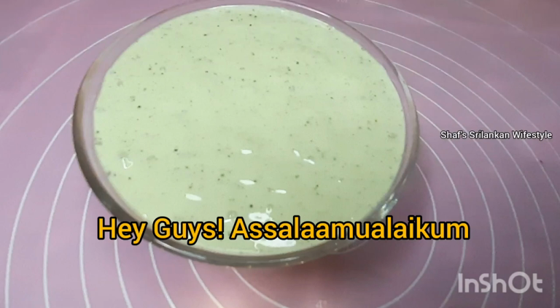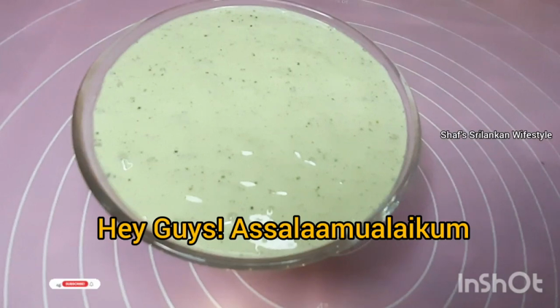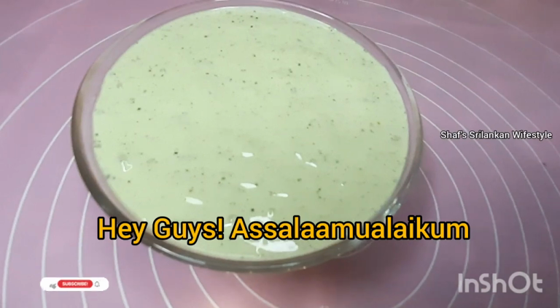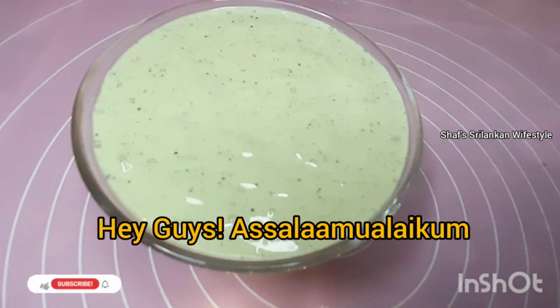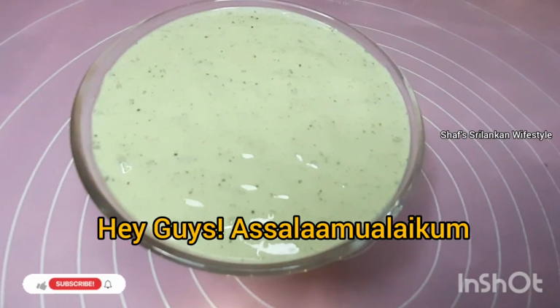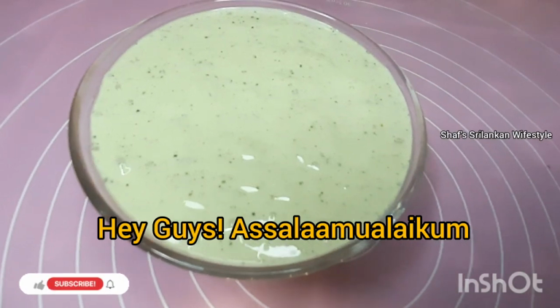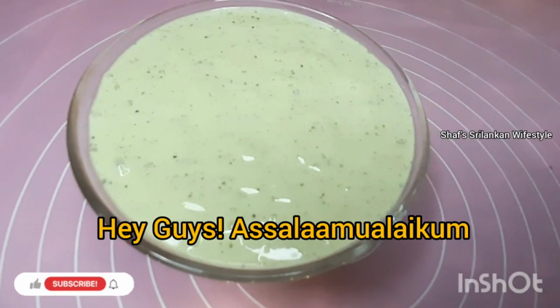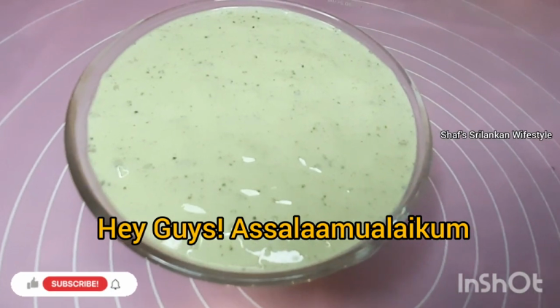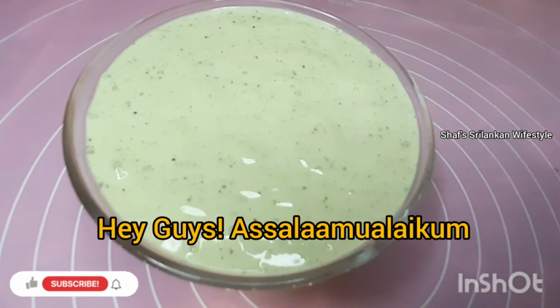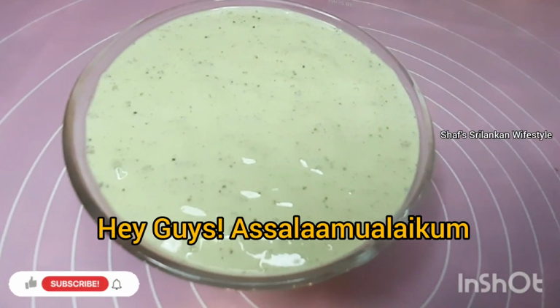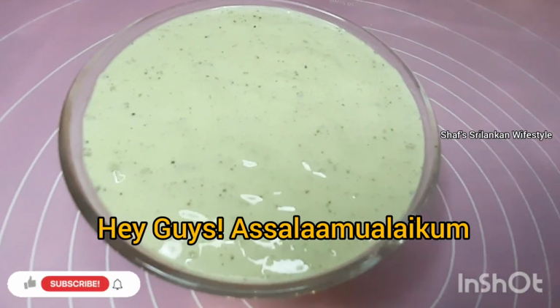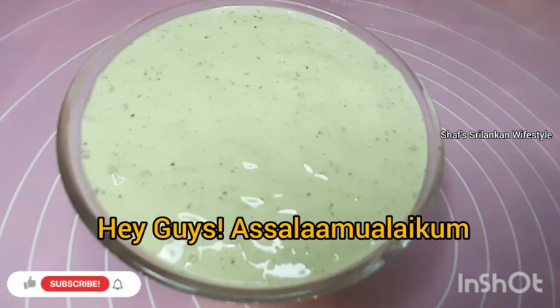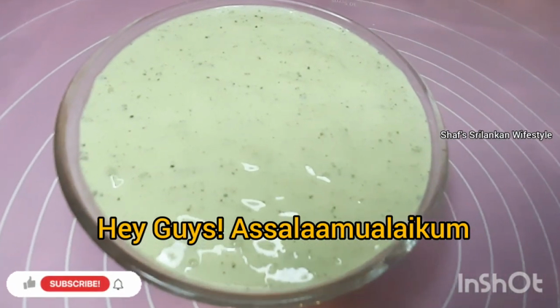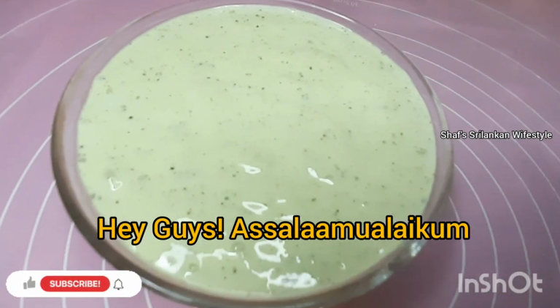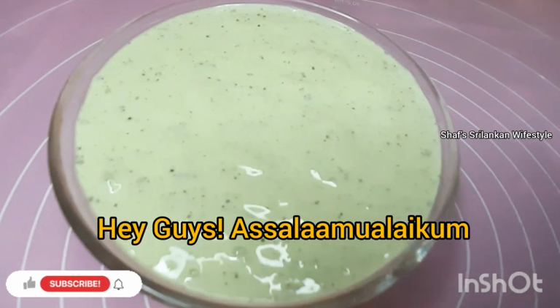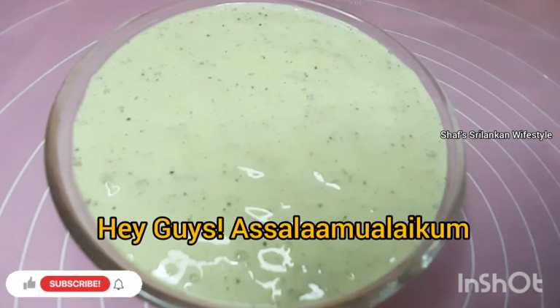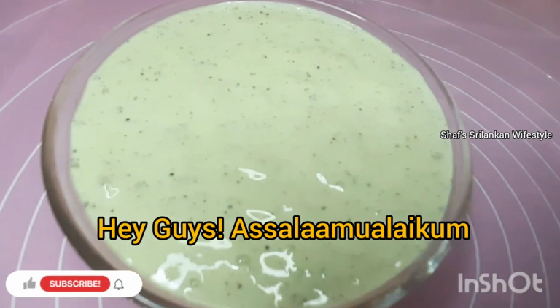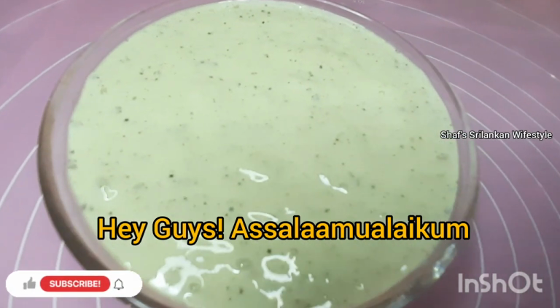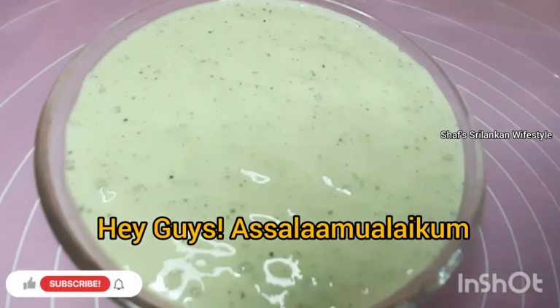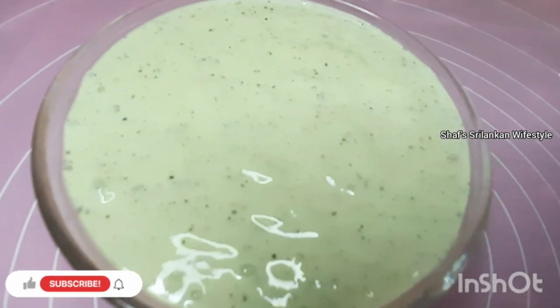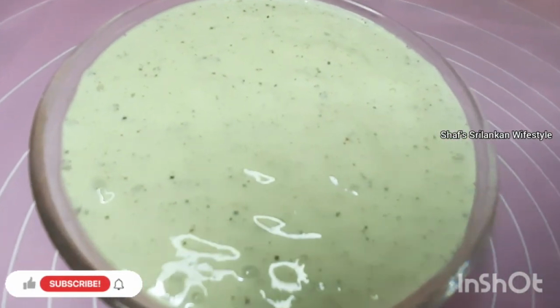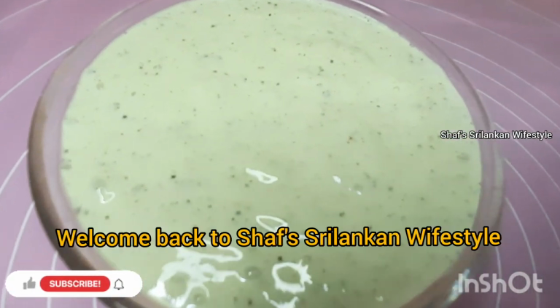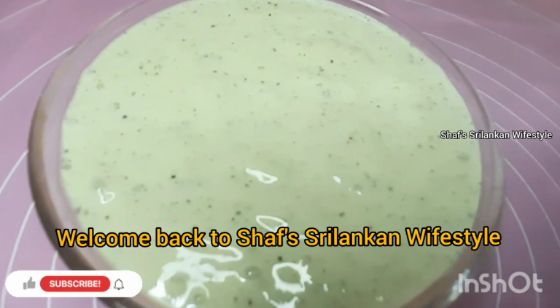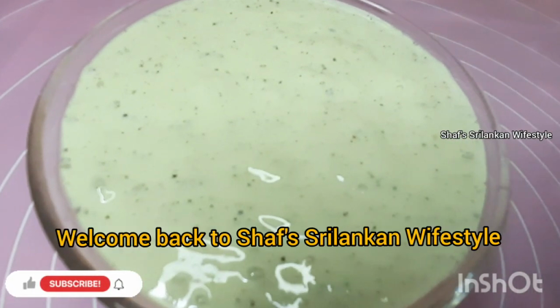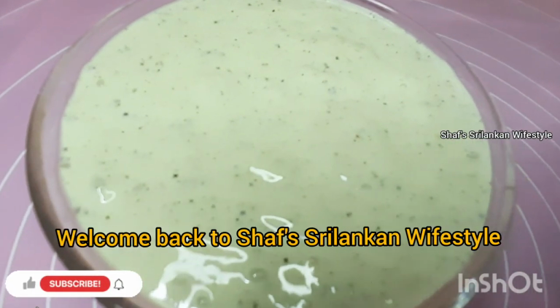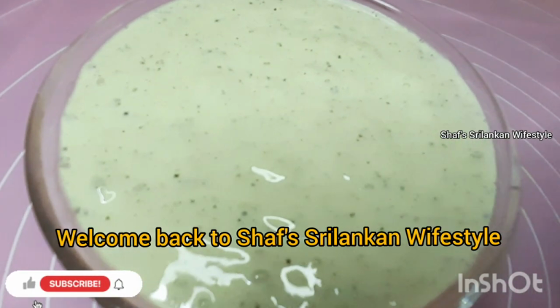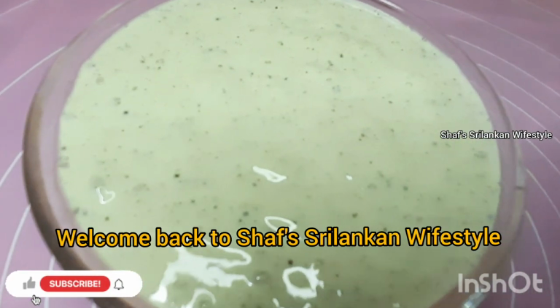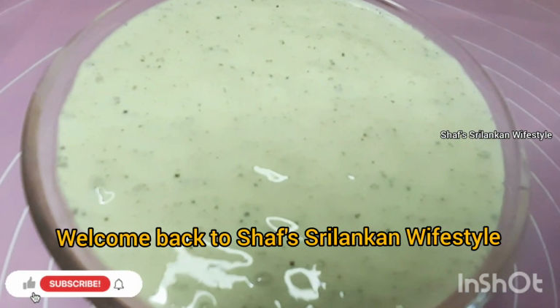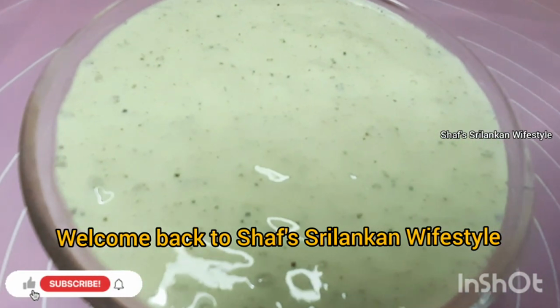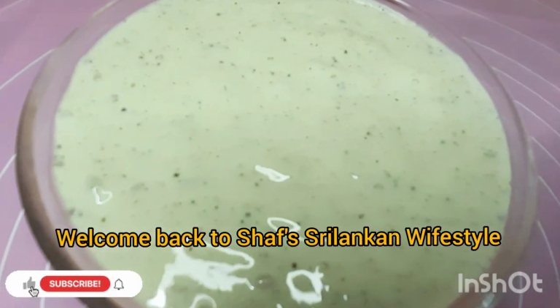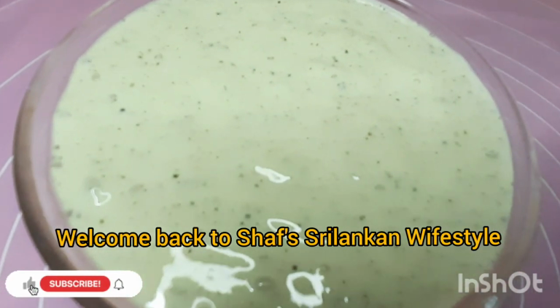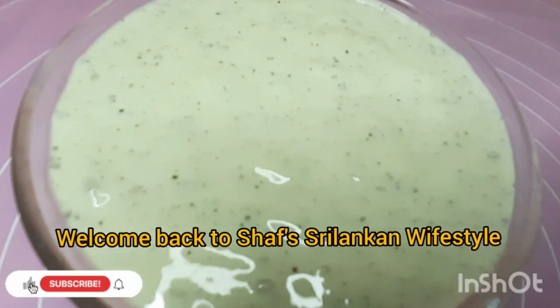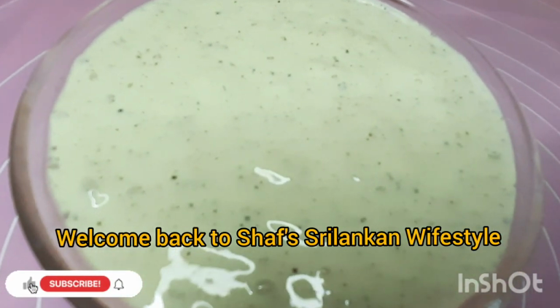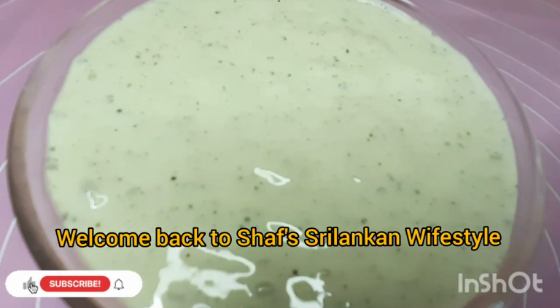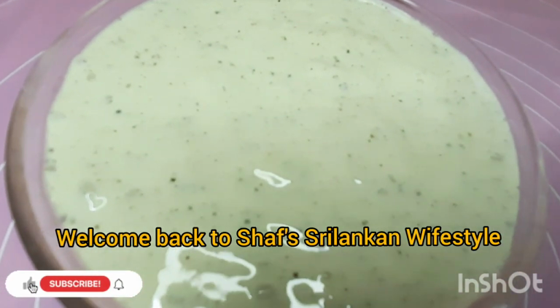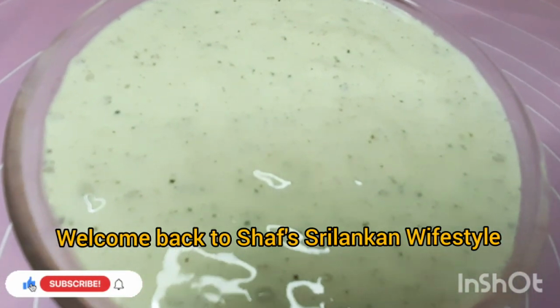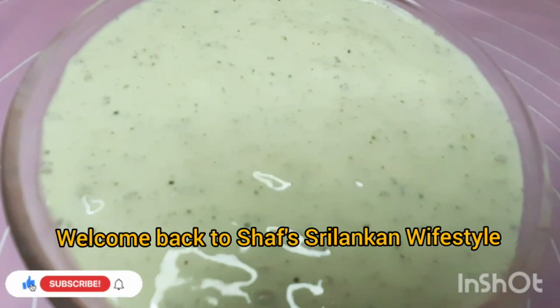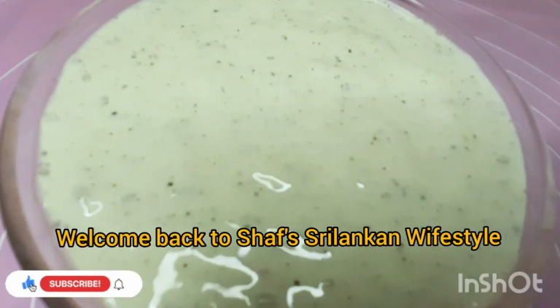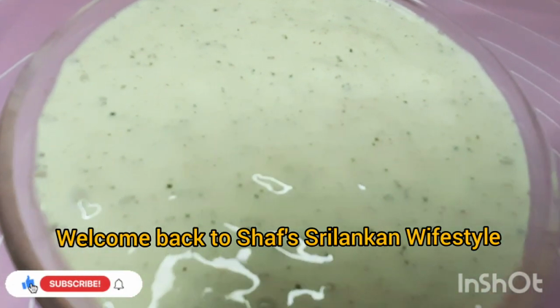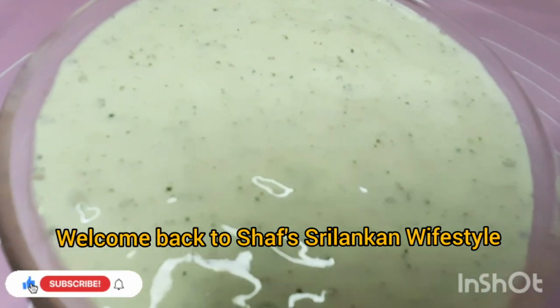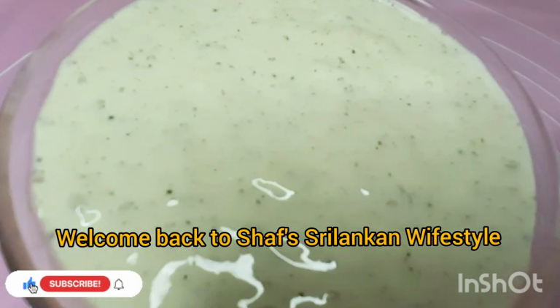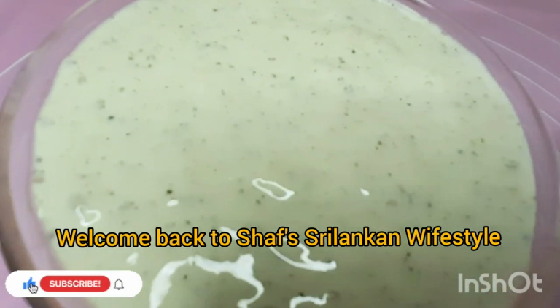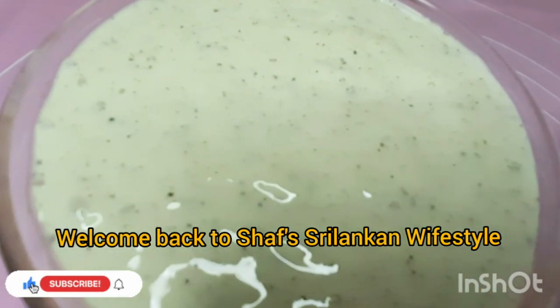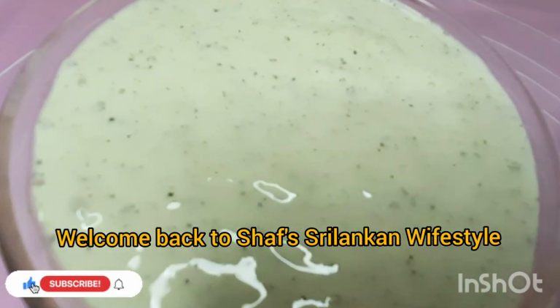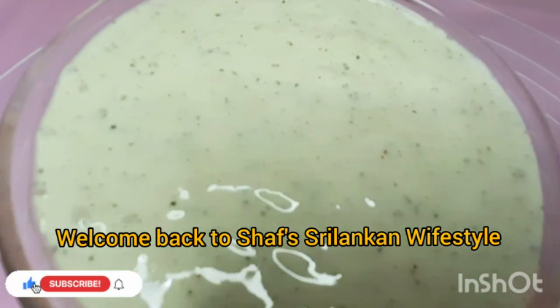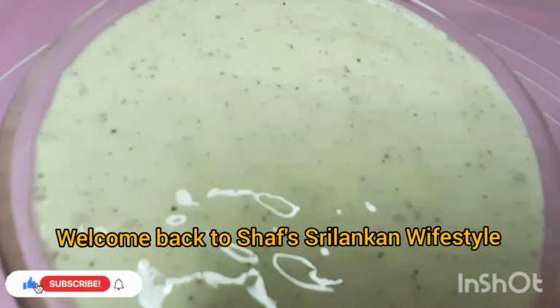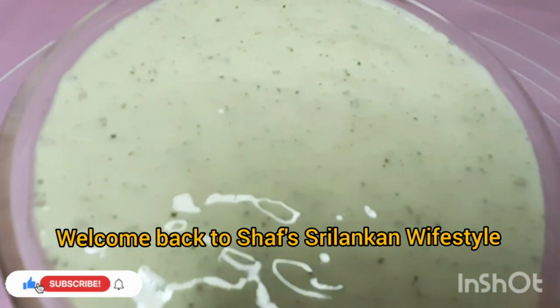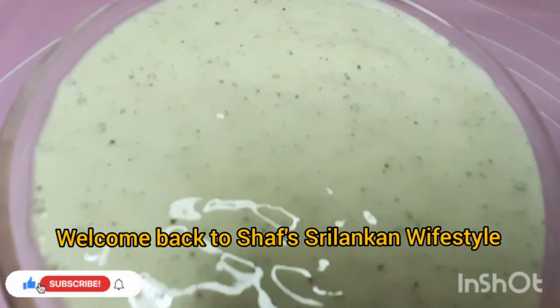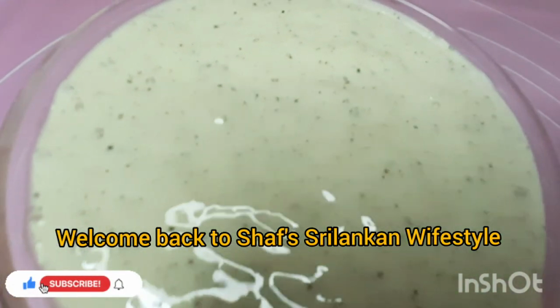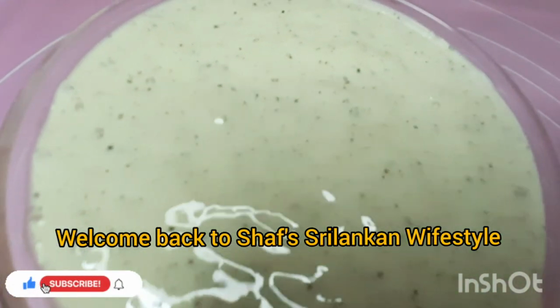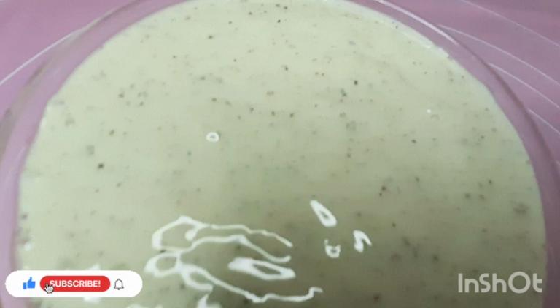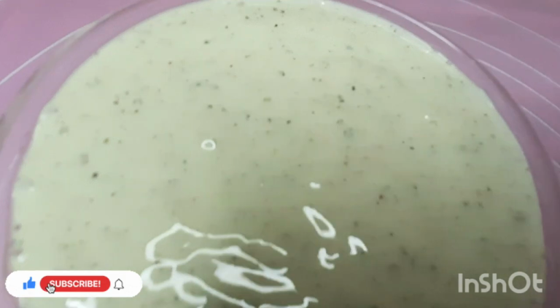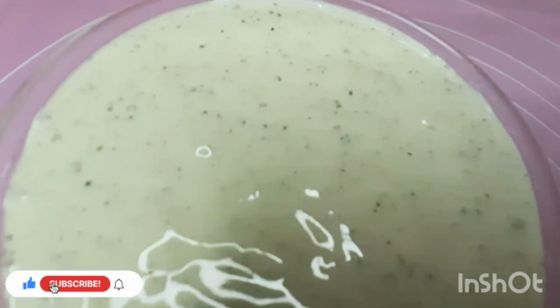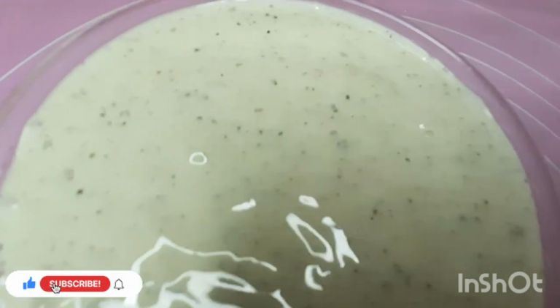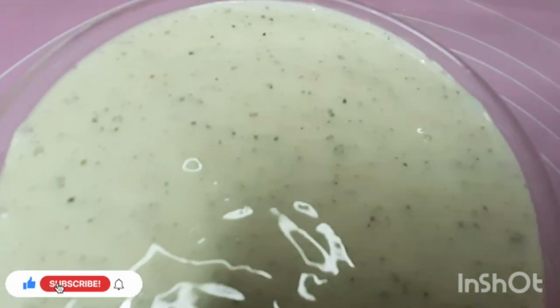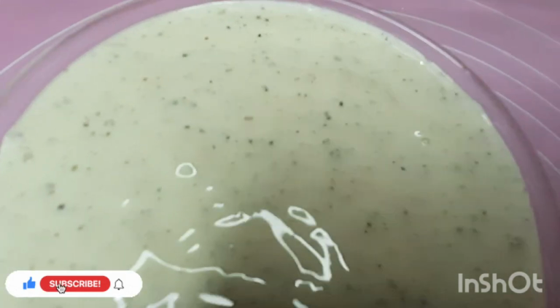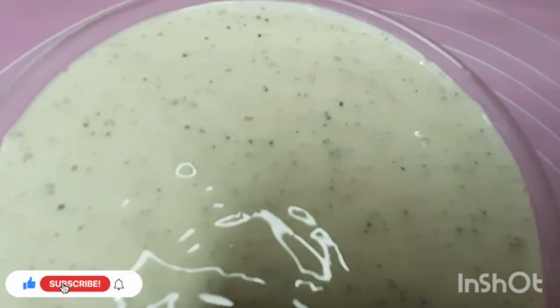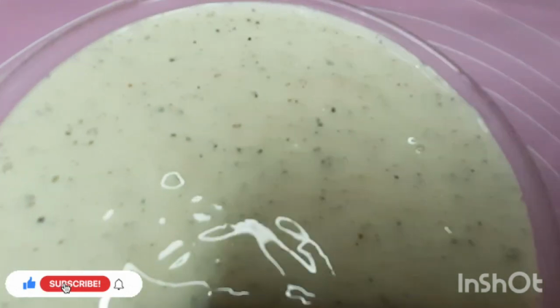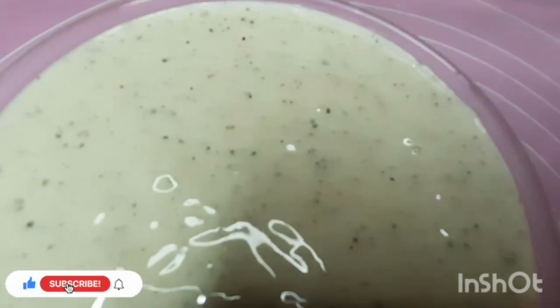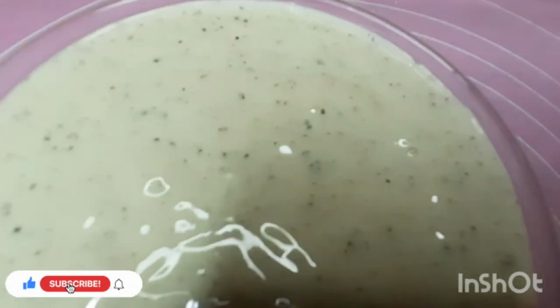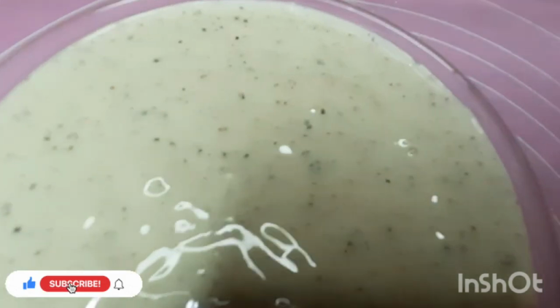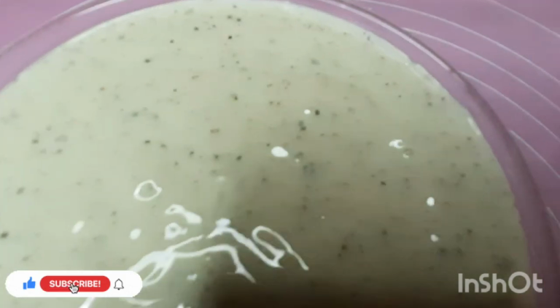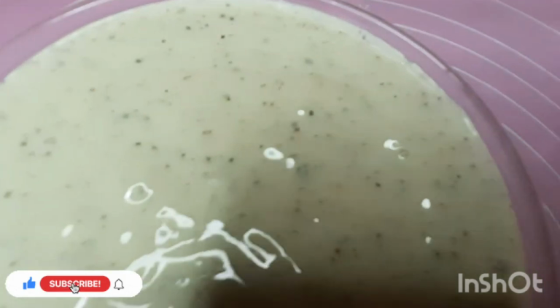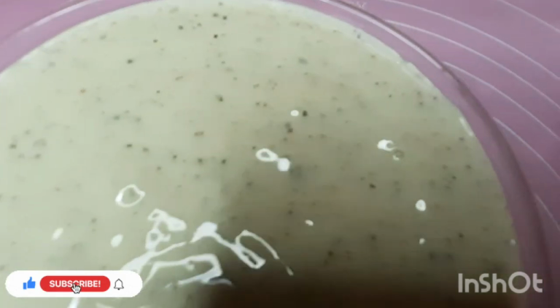Hey guys, Assalamualaikum. Welcome back to Chef's Sri Lankan Wifestyle. I hope you all are doing good.